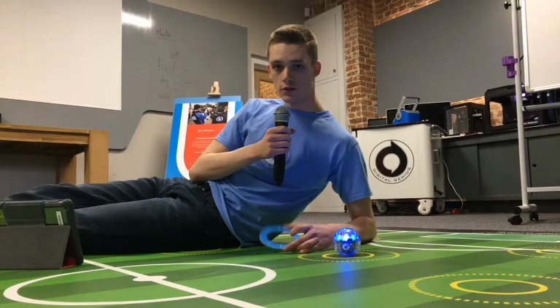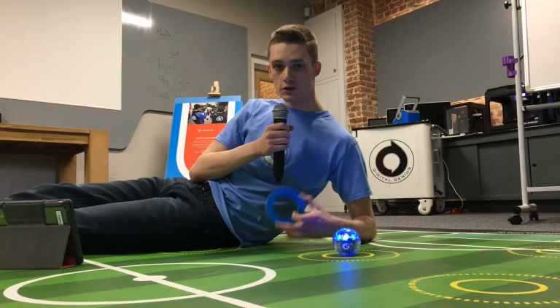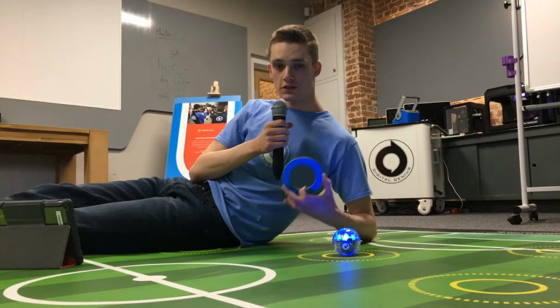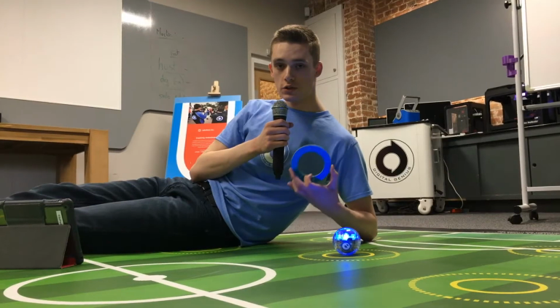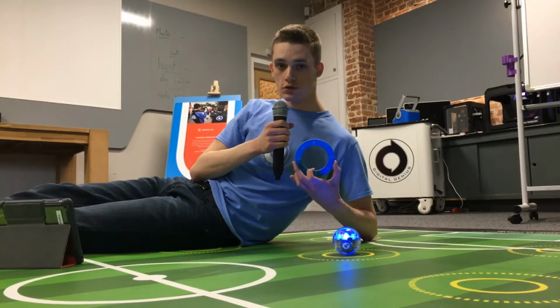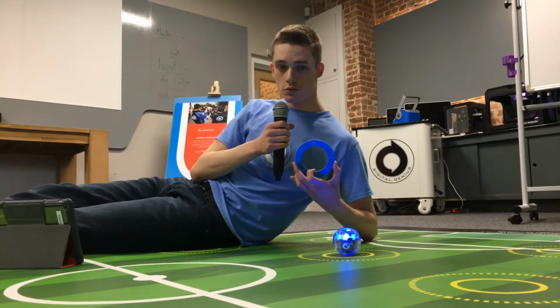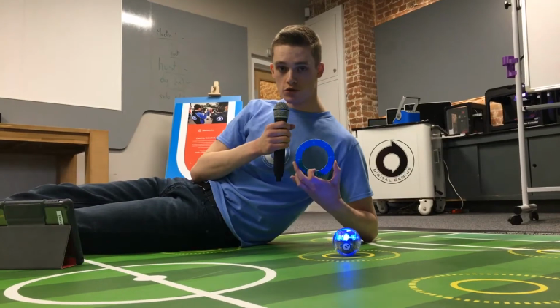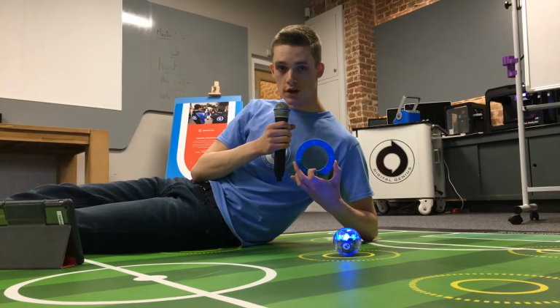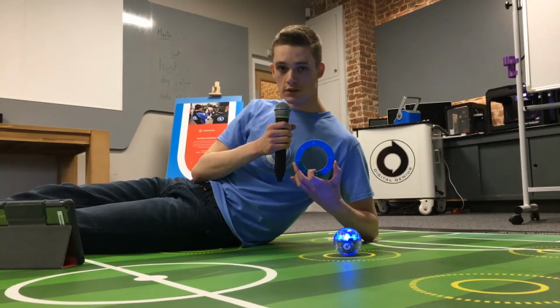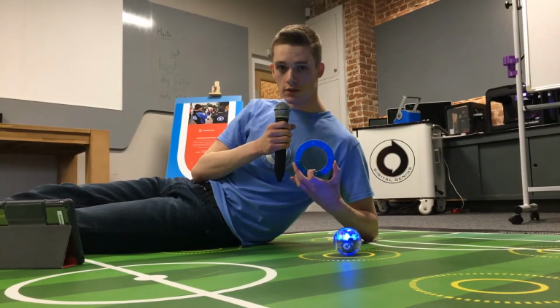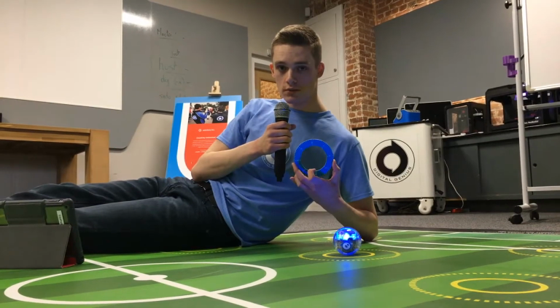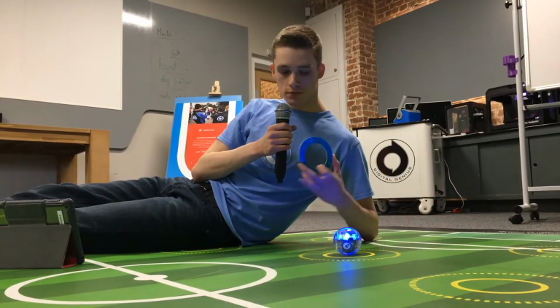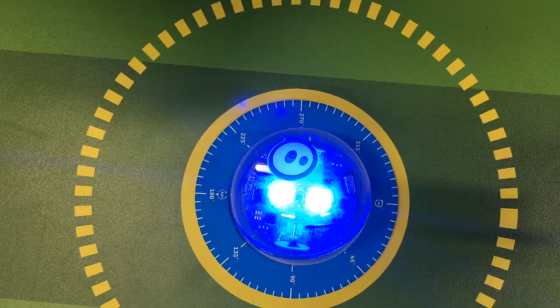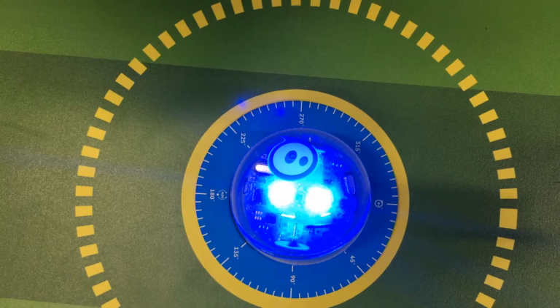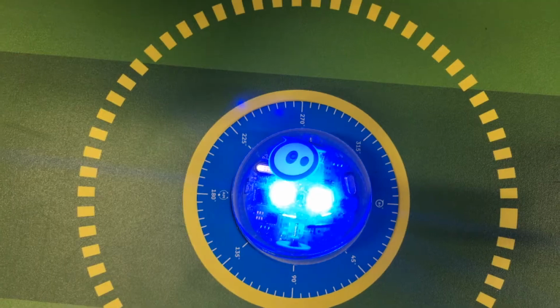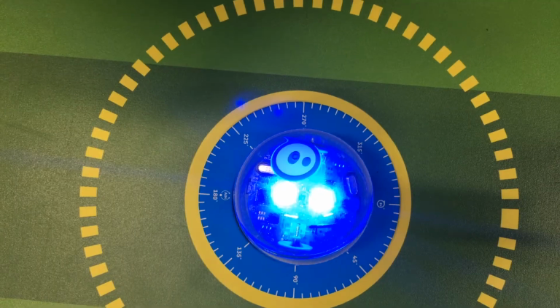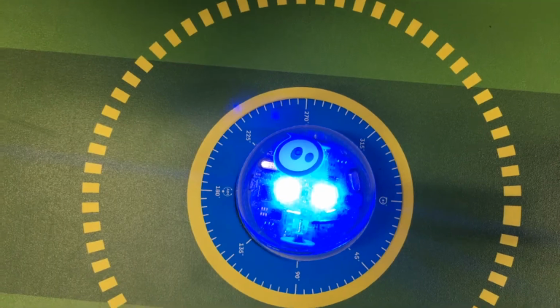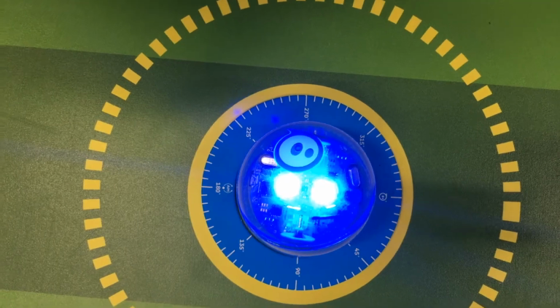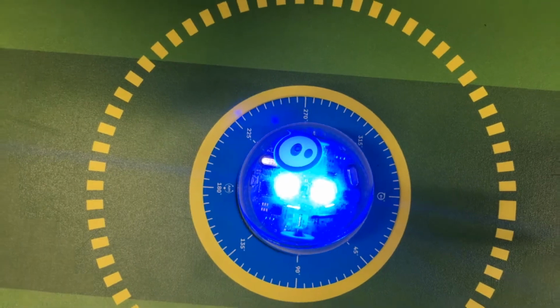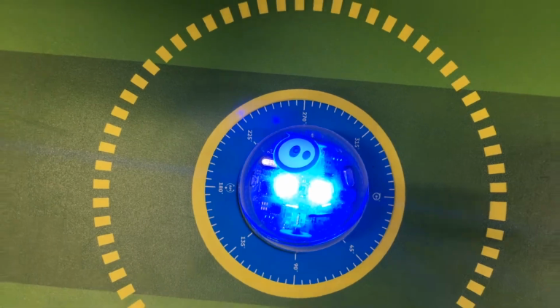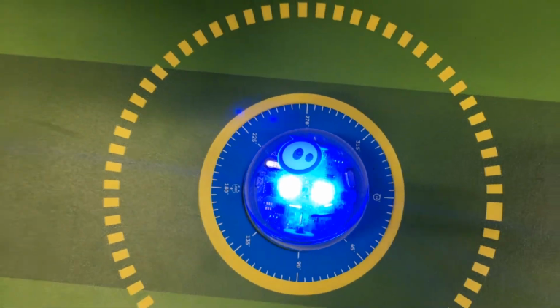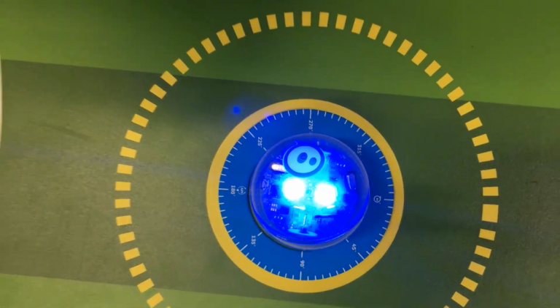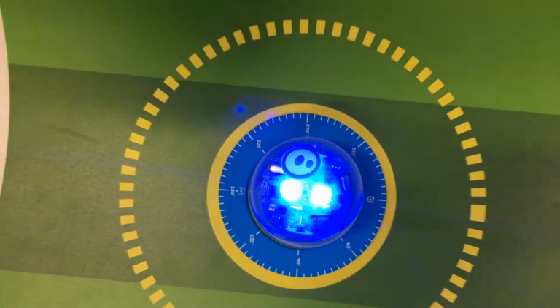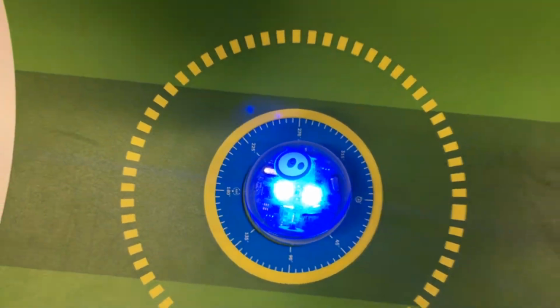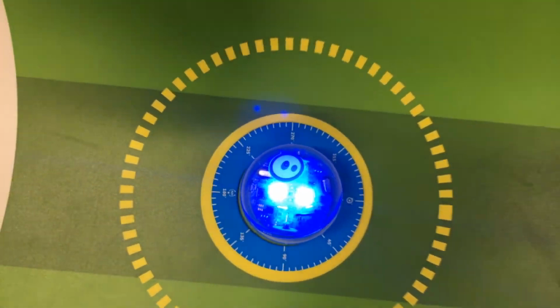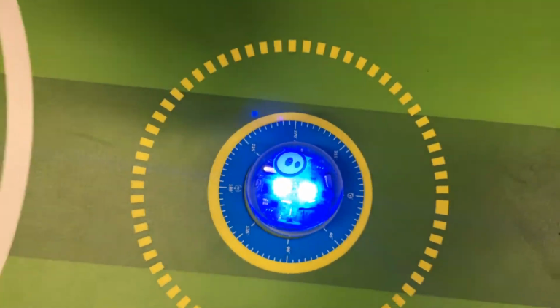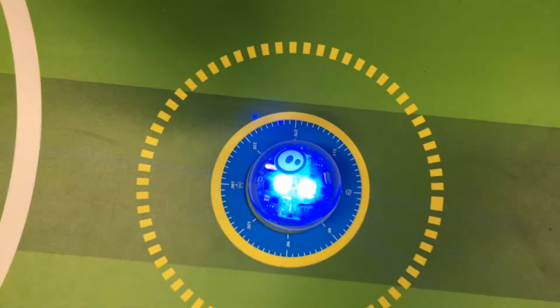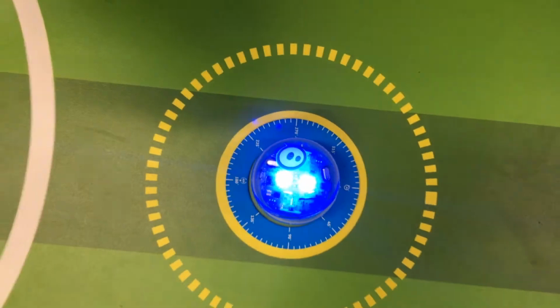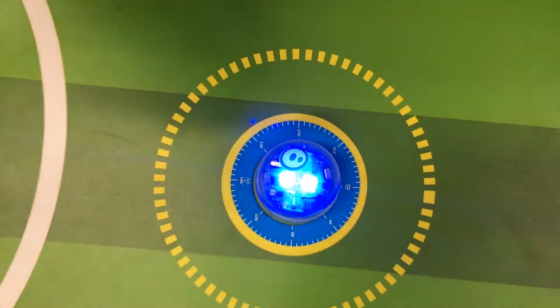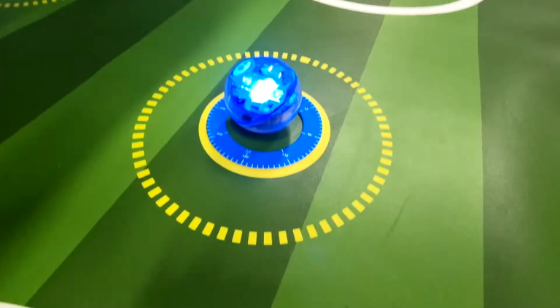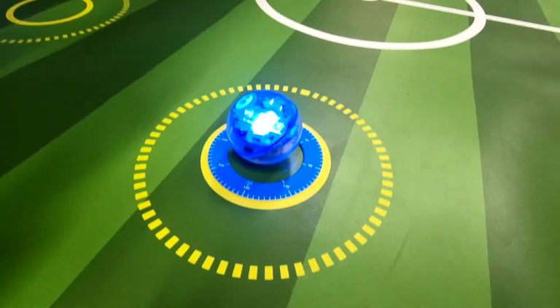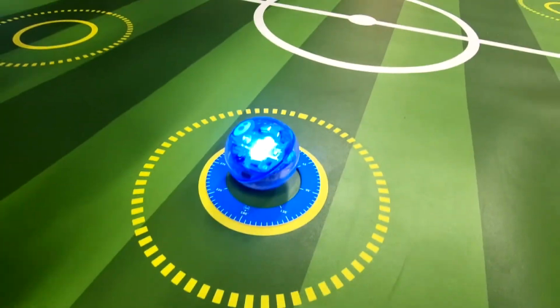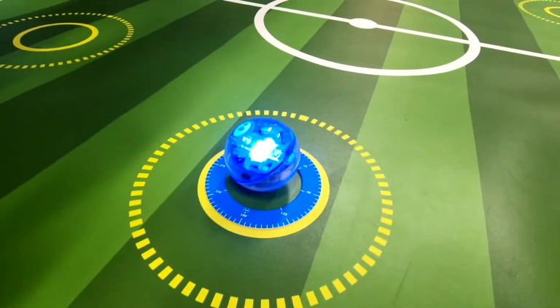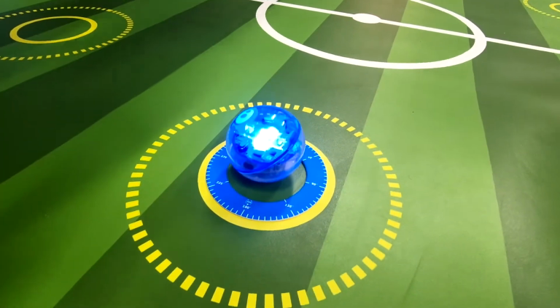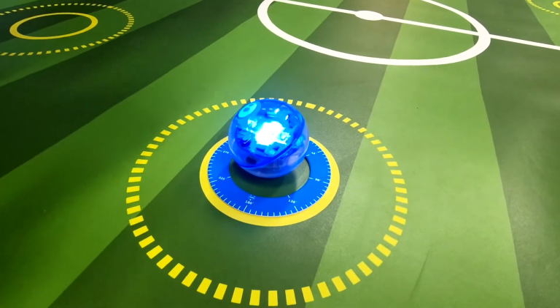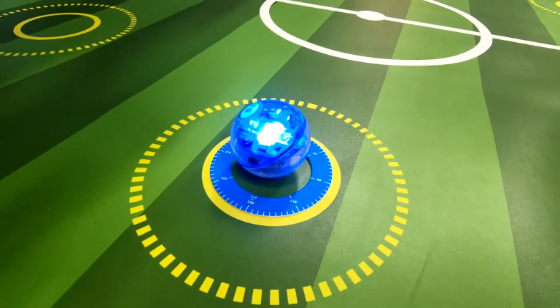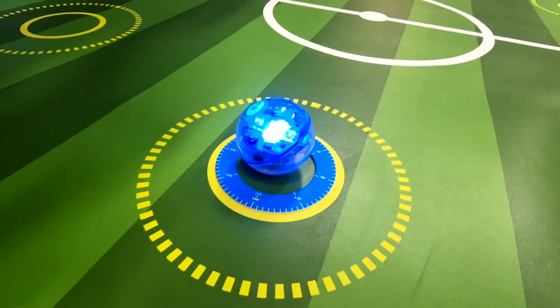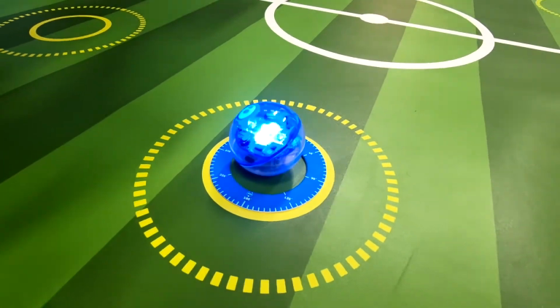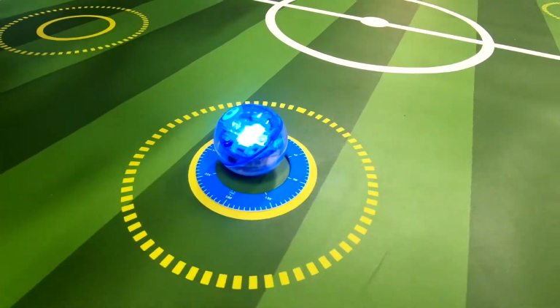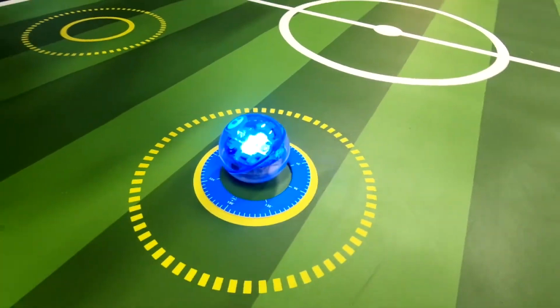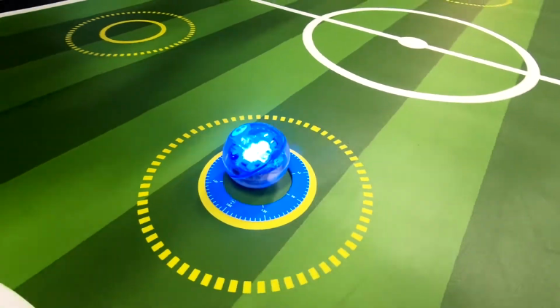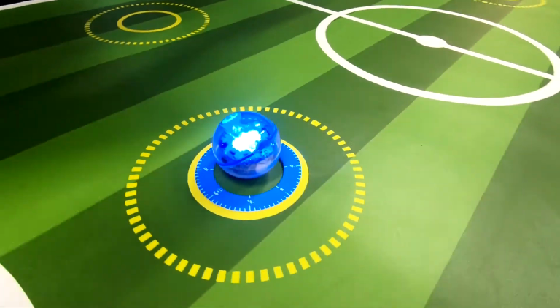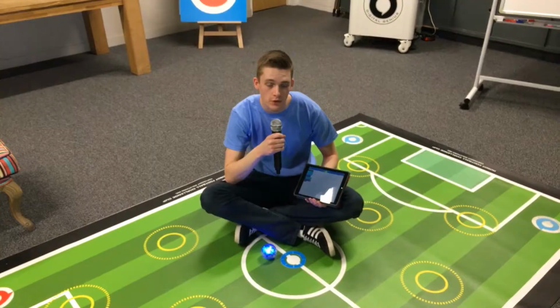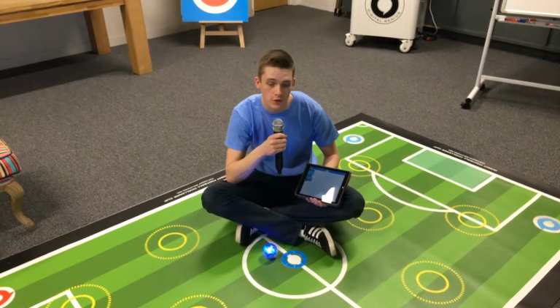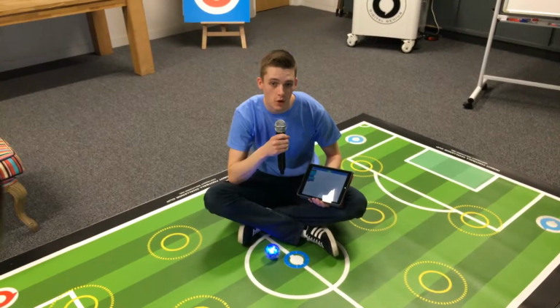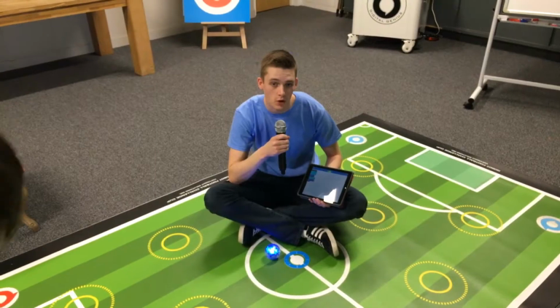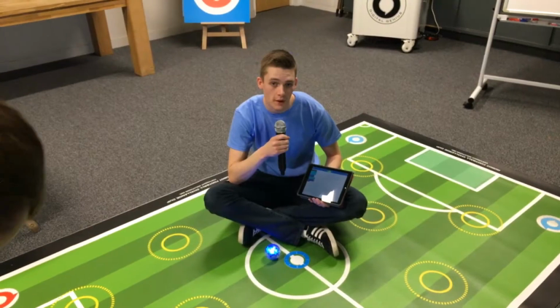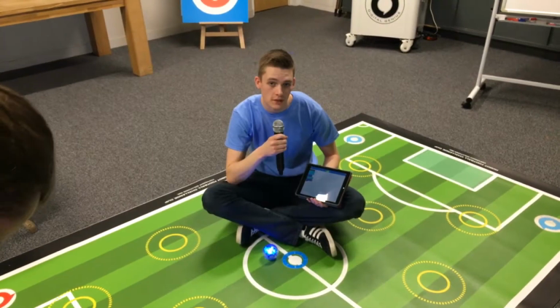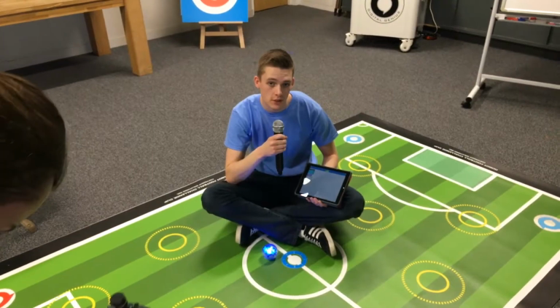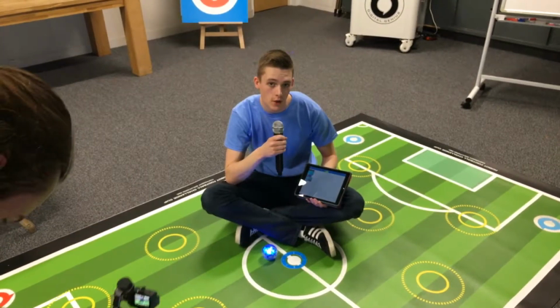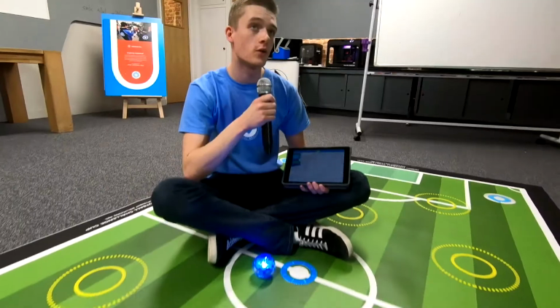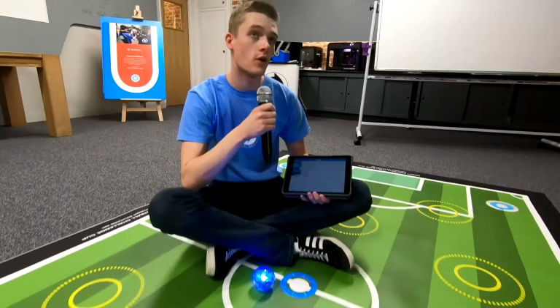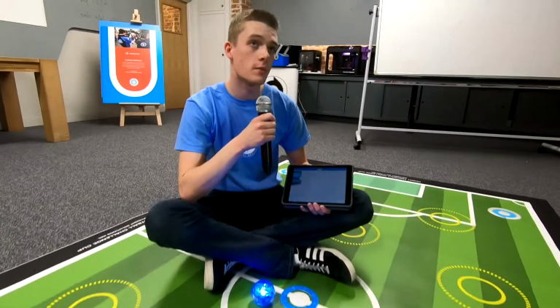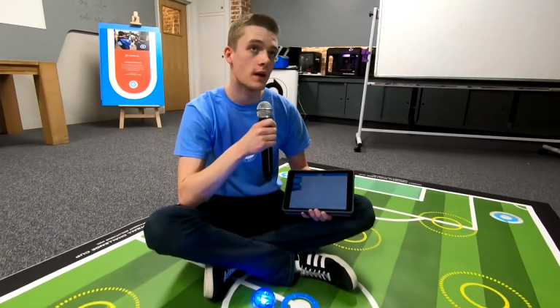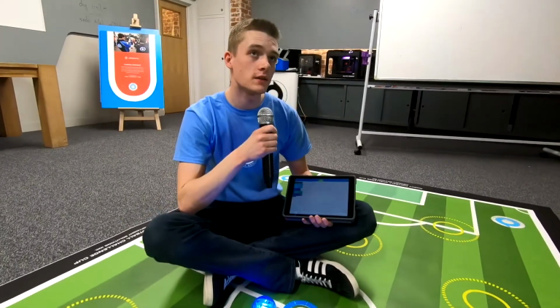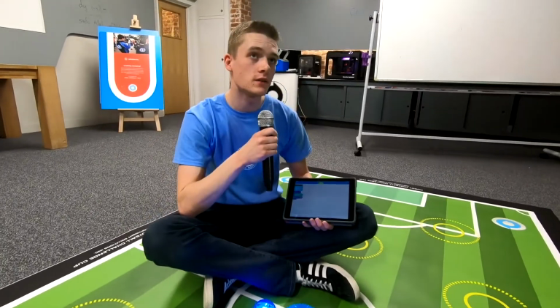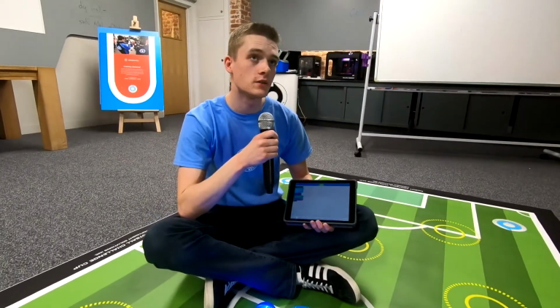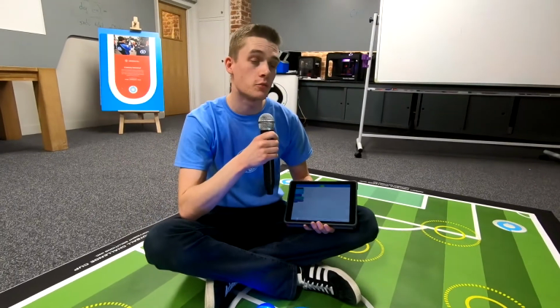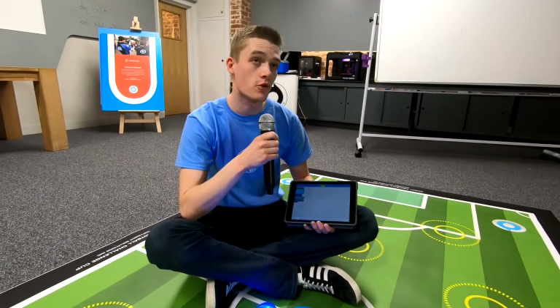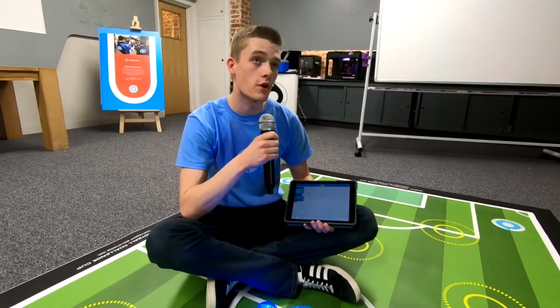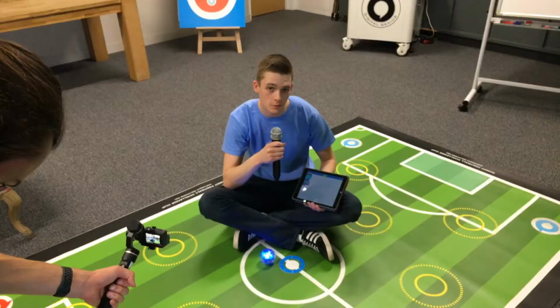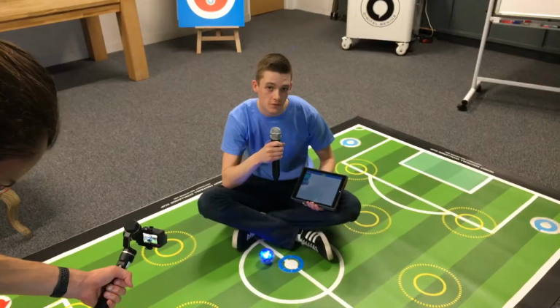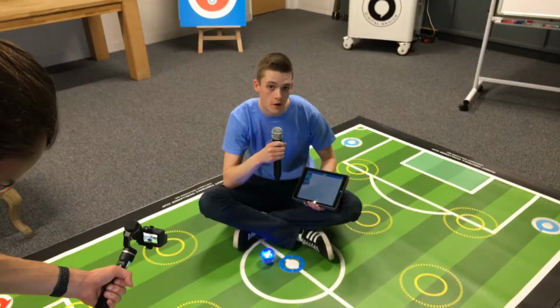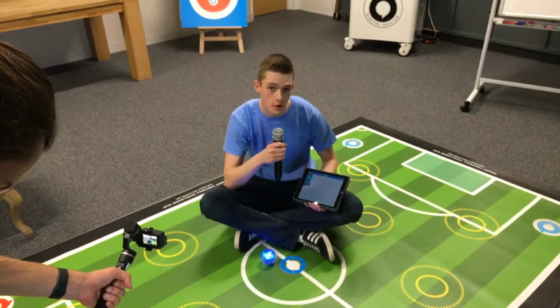You'll need to use the protractor to work out the accurate angles. We use block-based code on iPad to program Sphero.